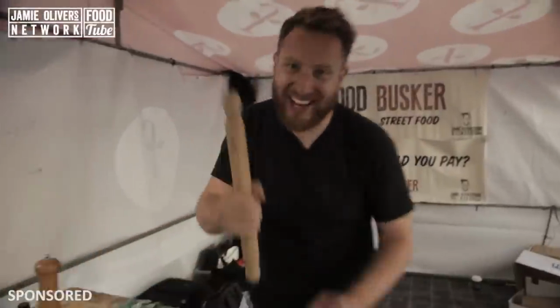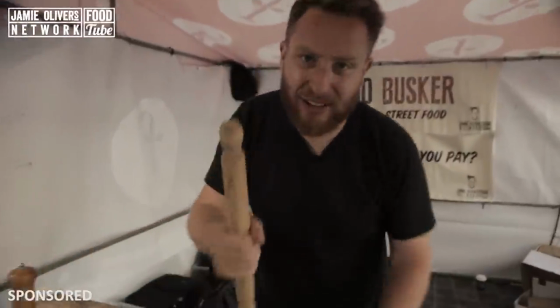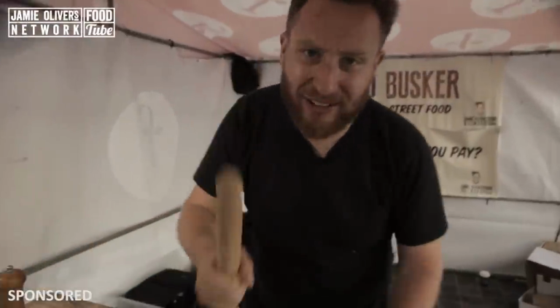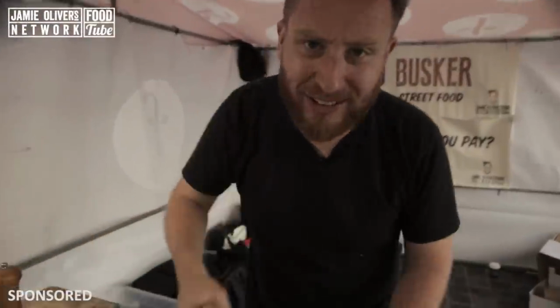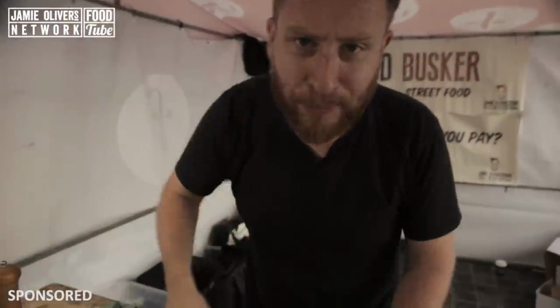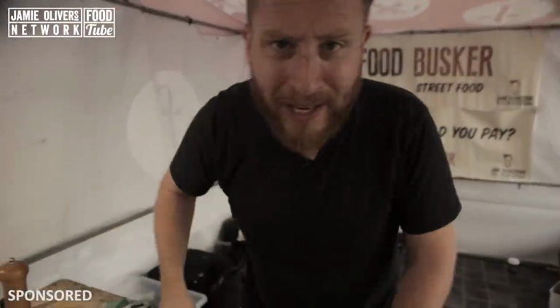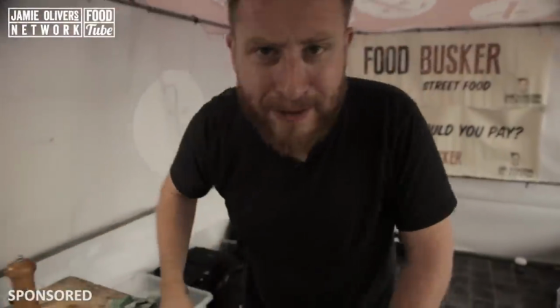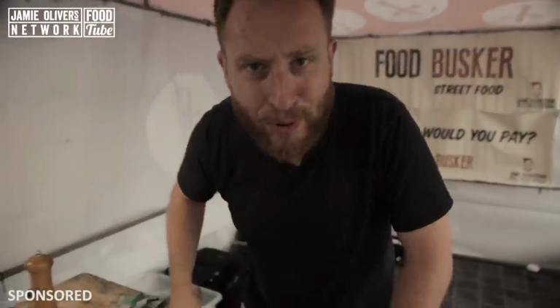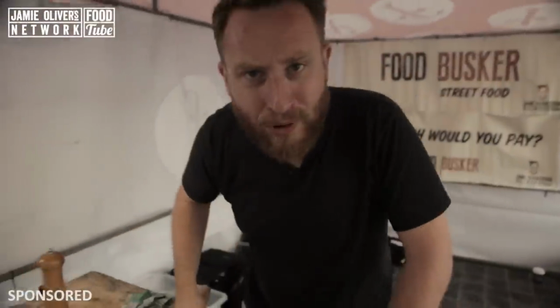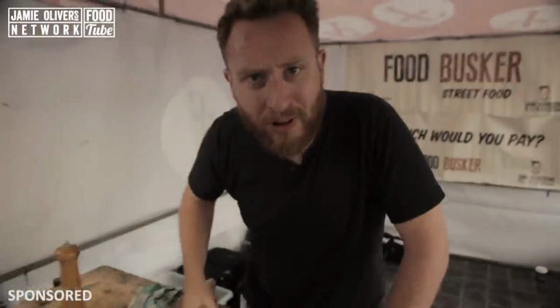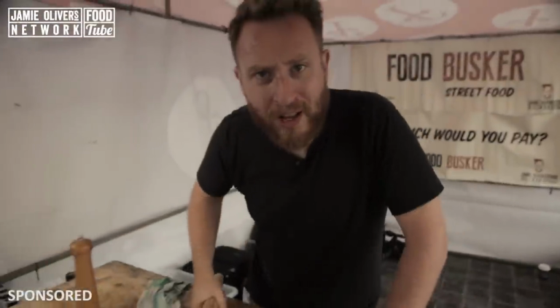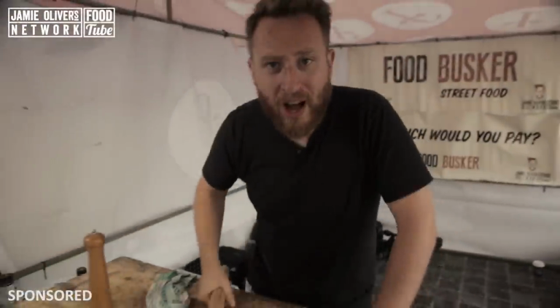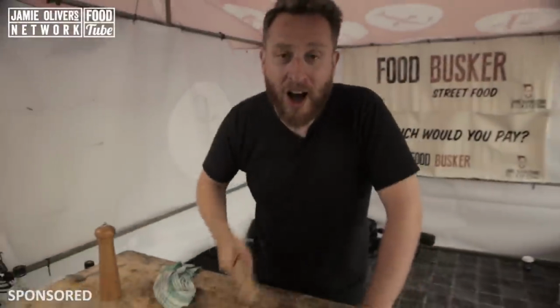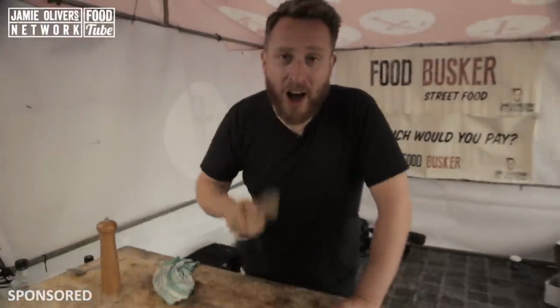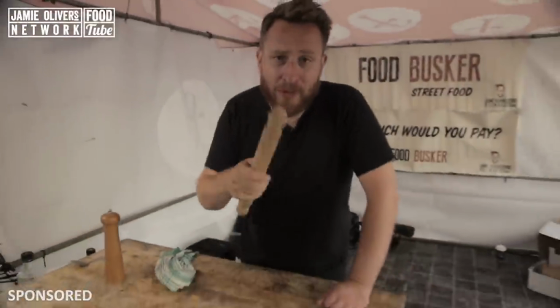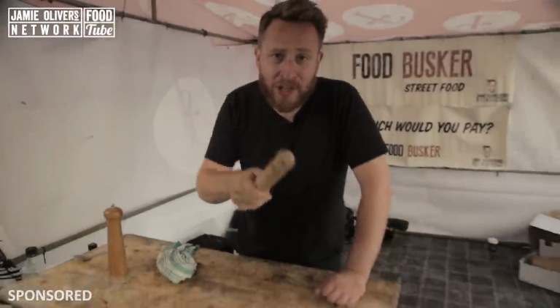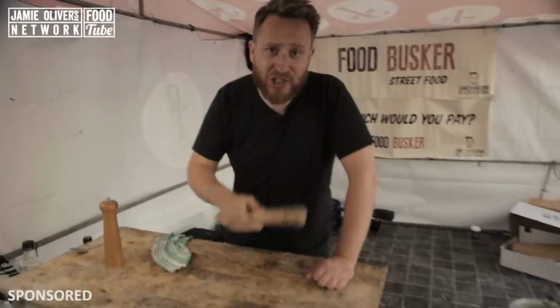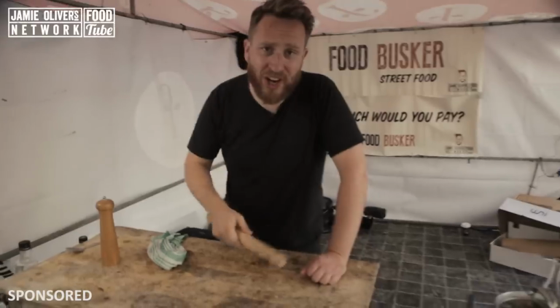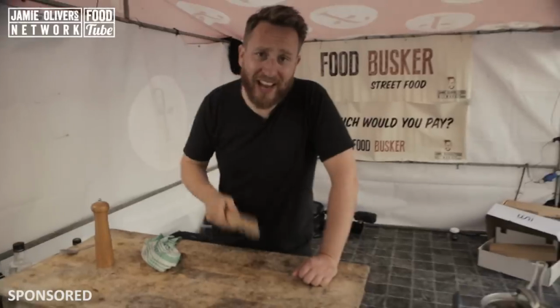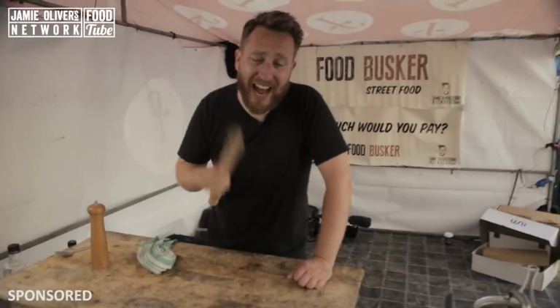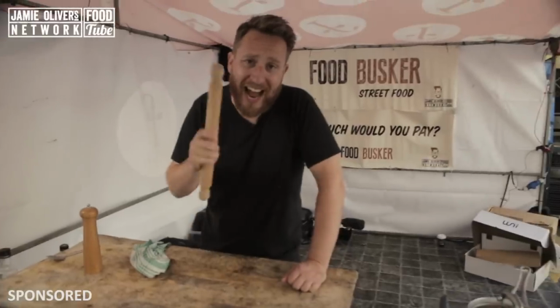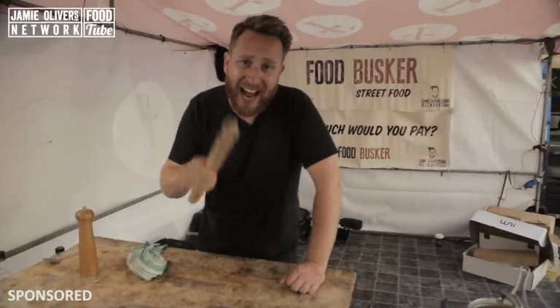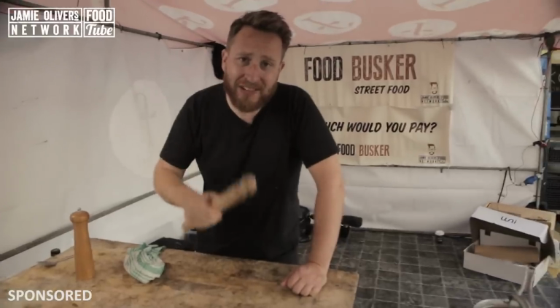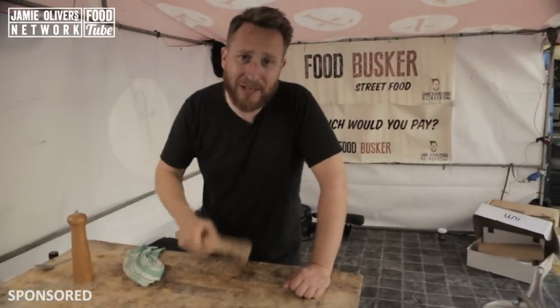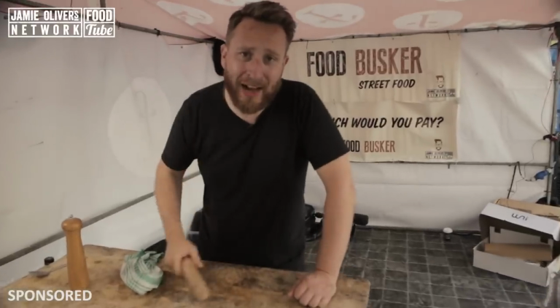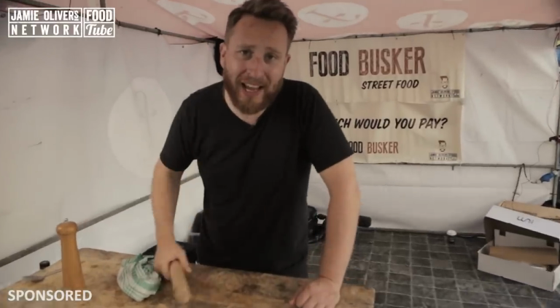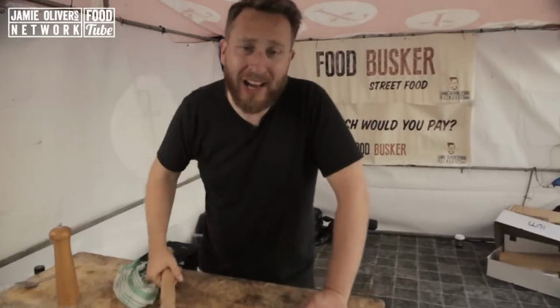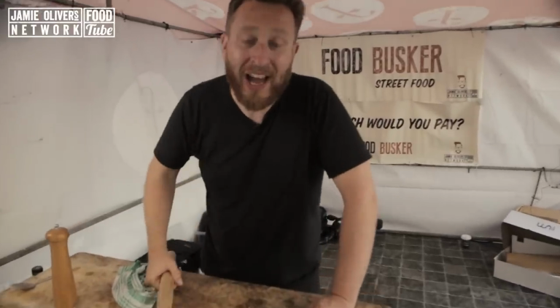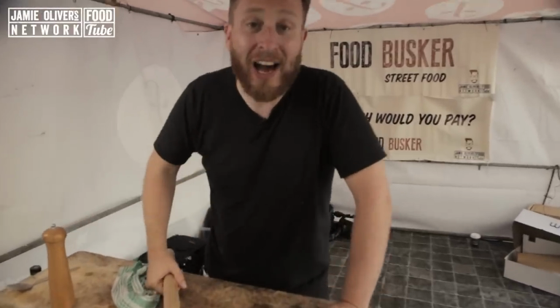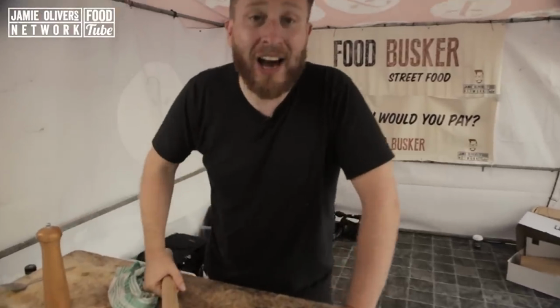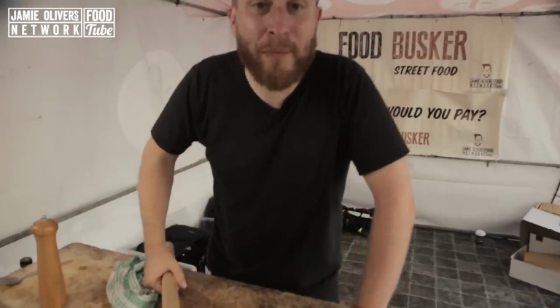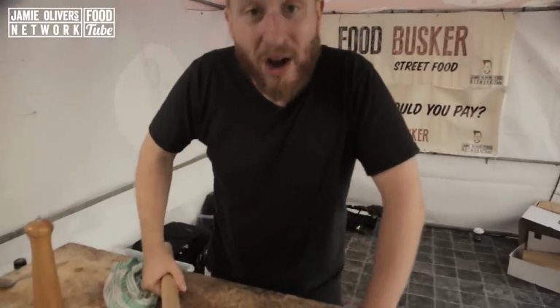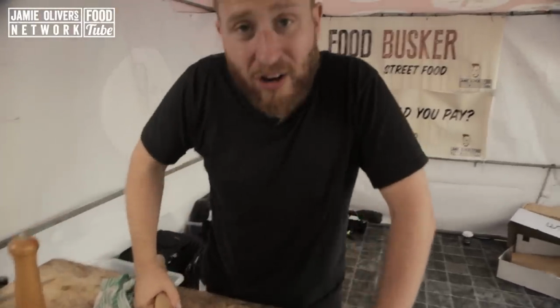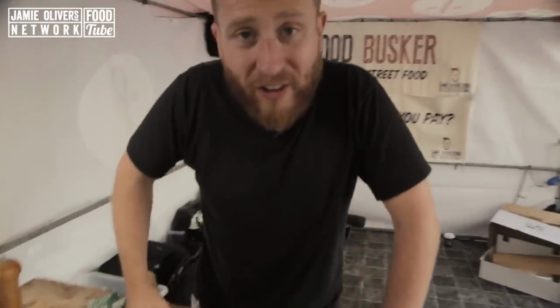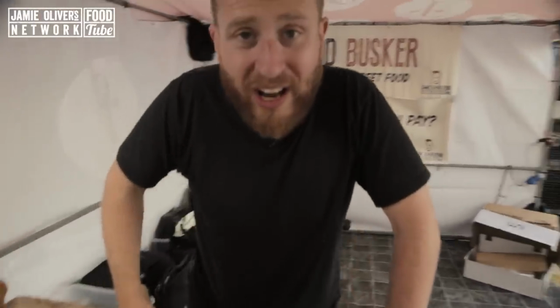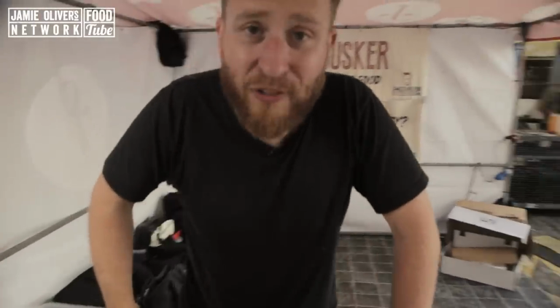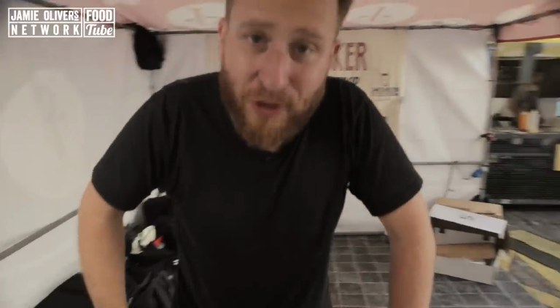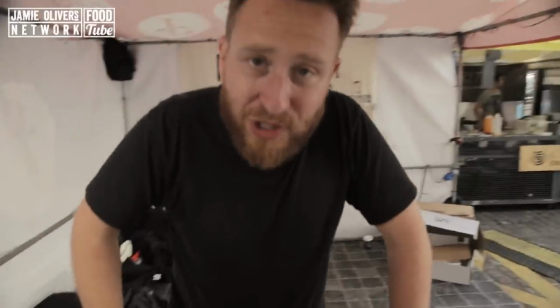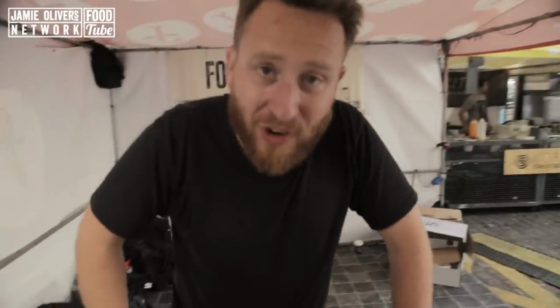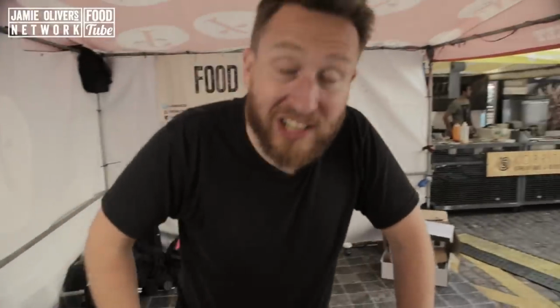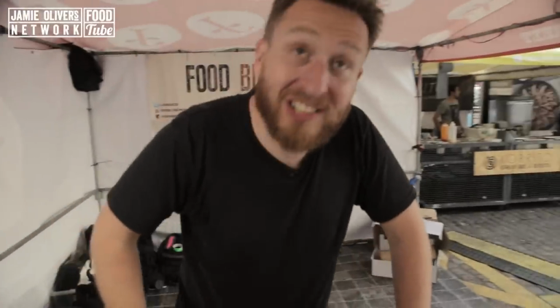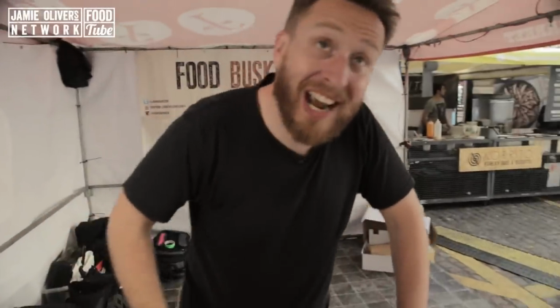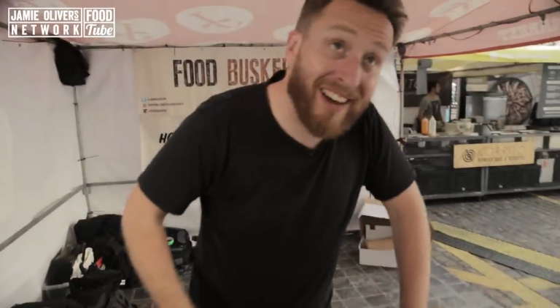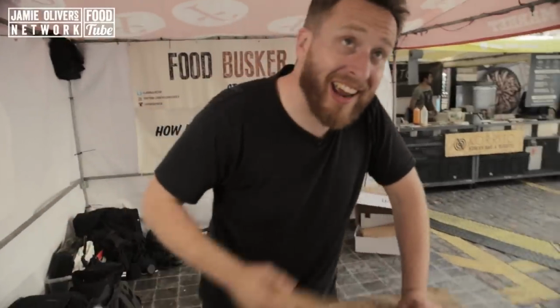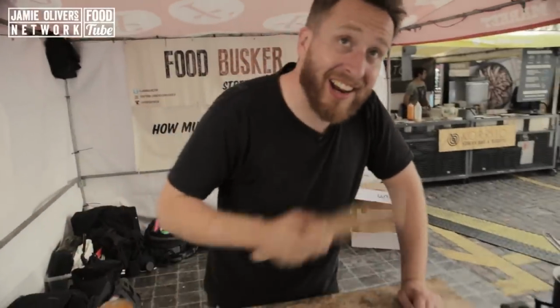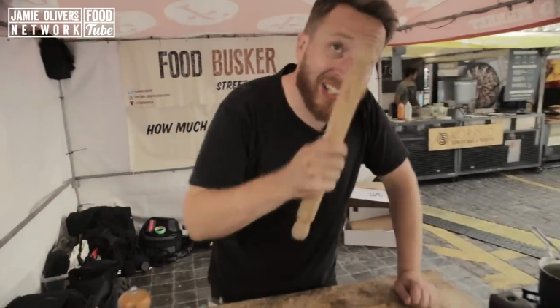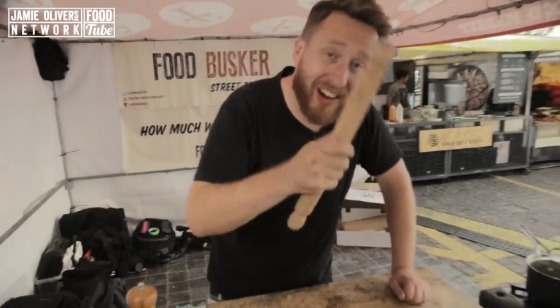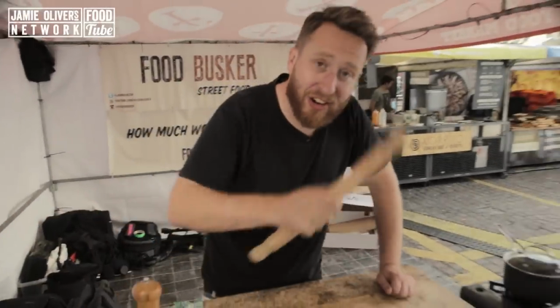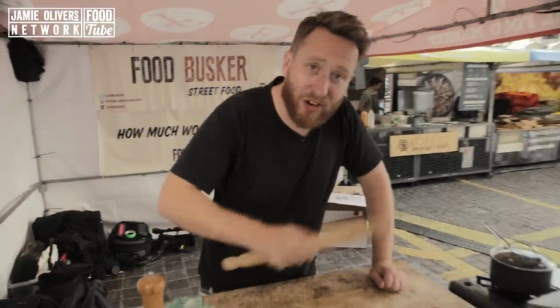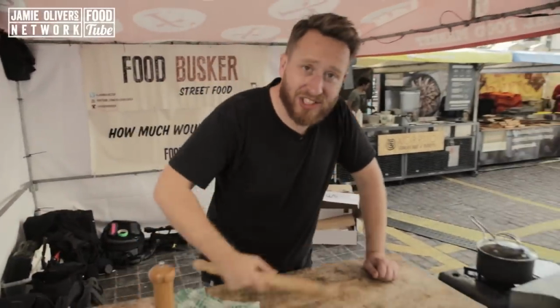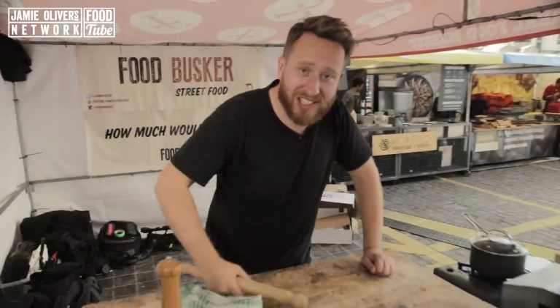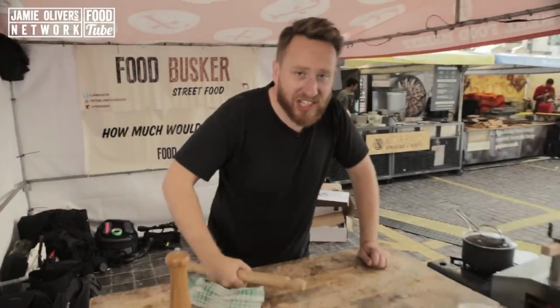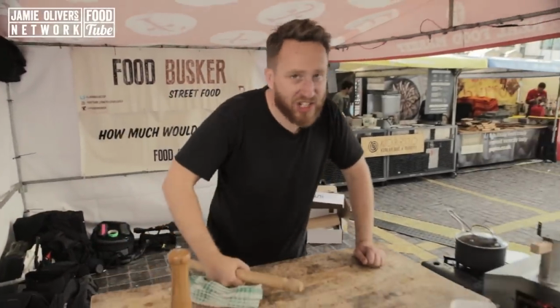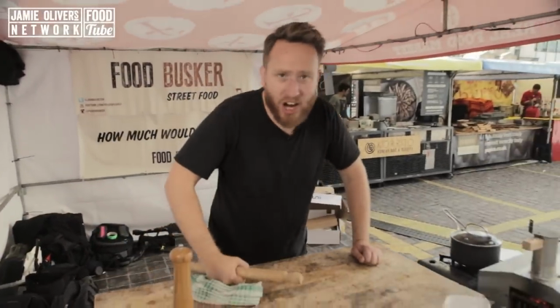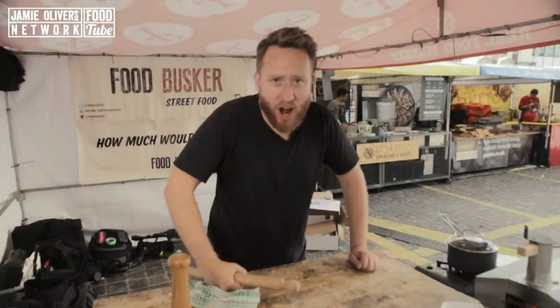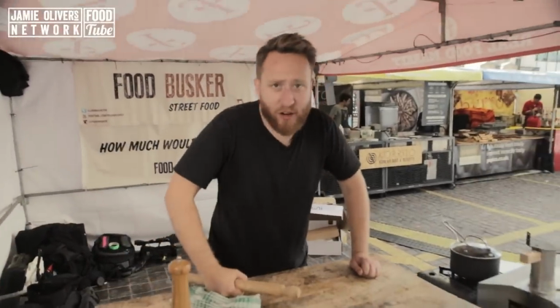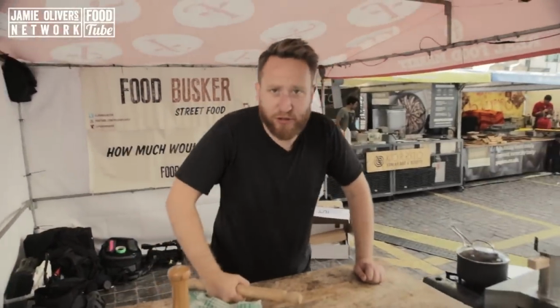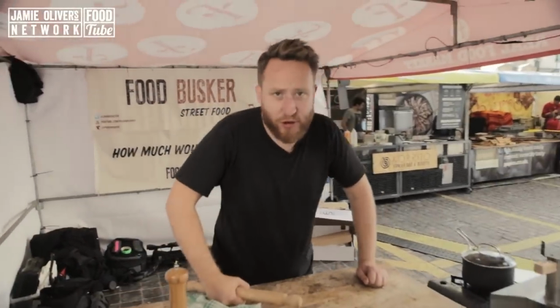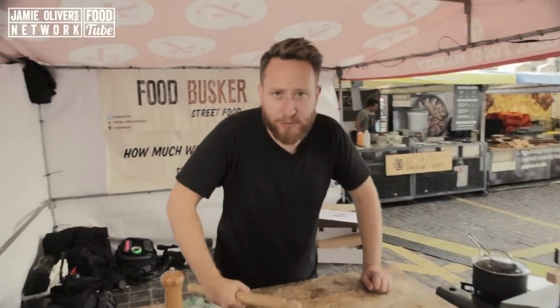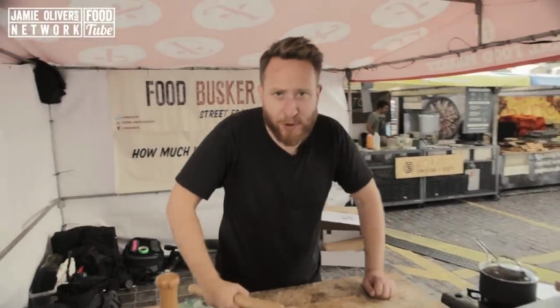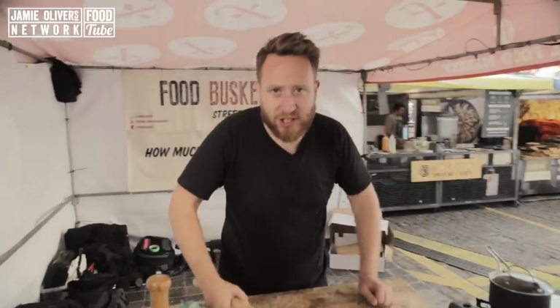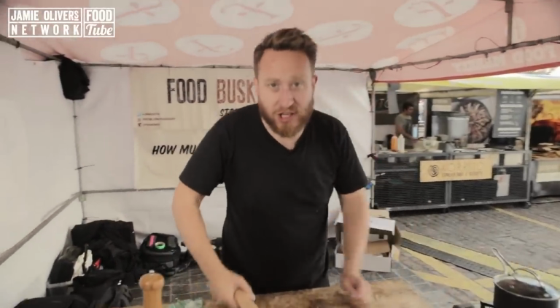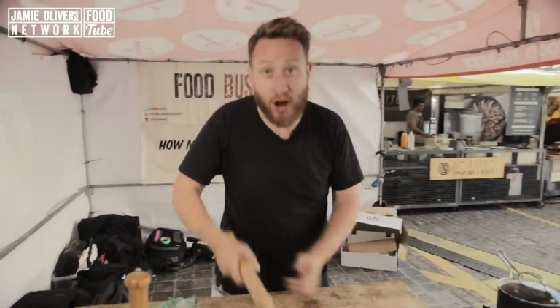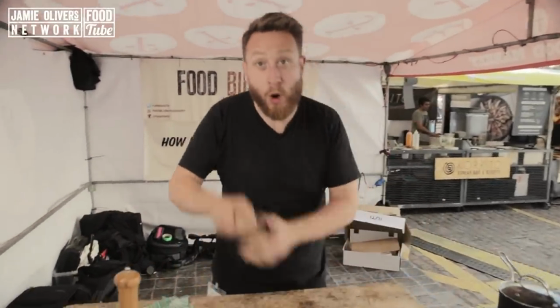Skills people! I'm going to show you how to make a margarita from scratch, down here at Charing Cross station — a food busker.